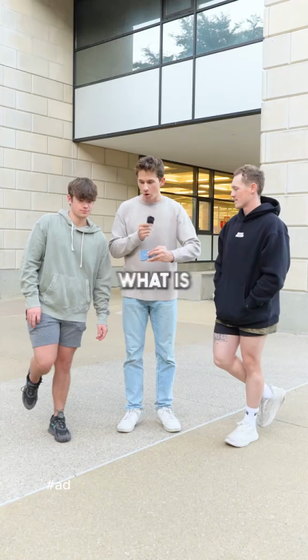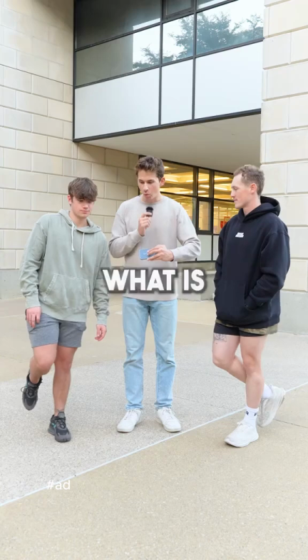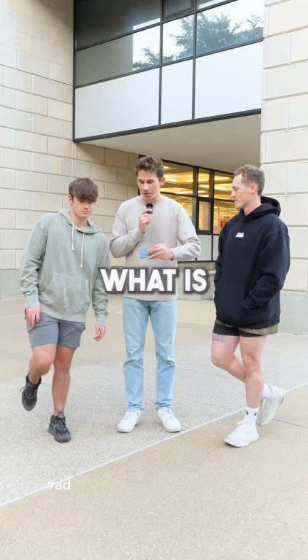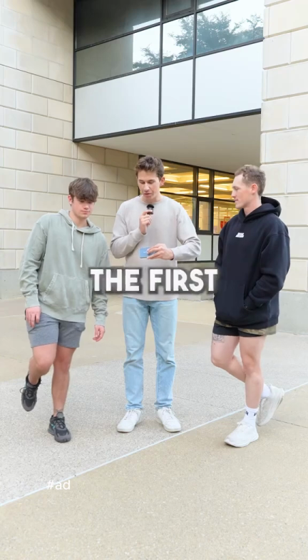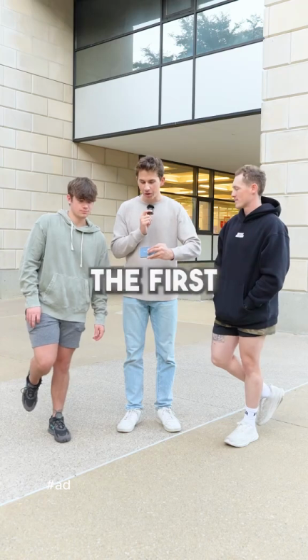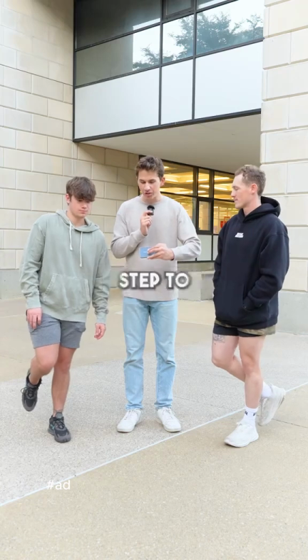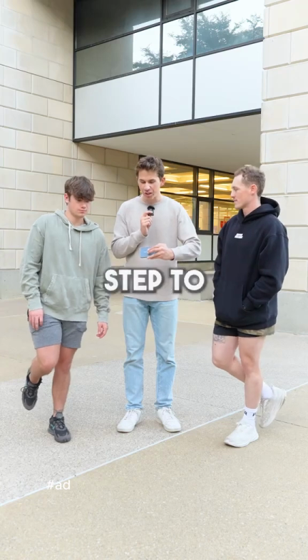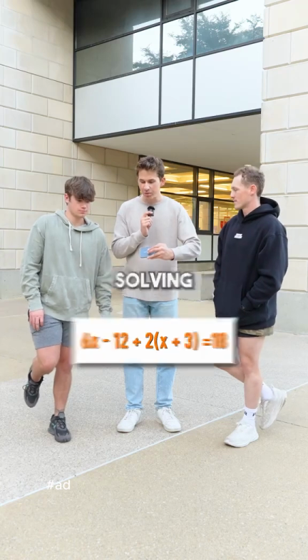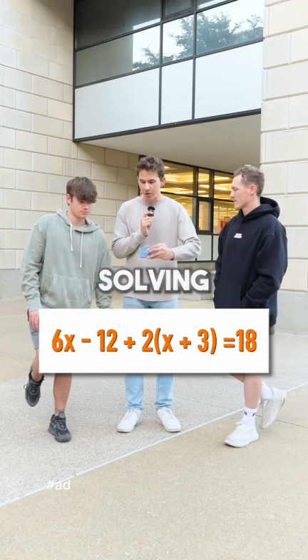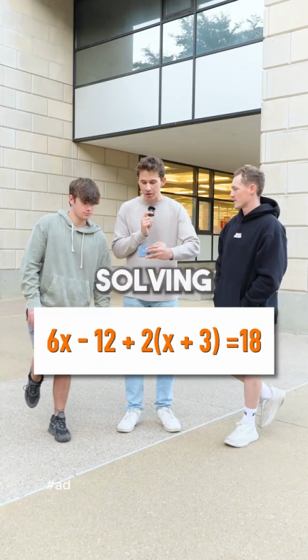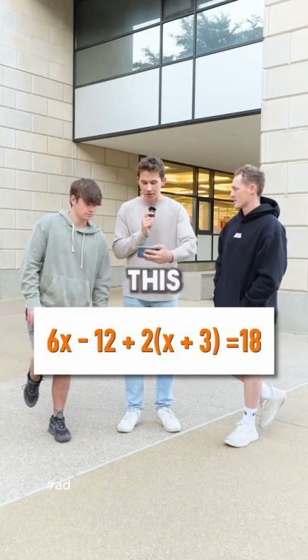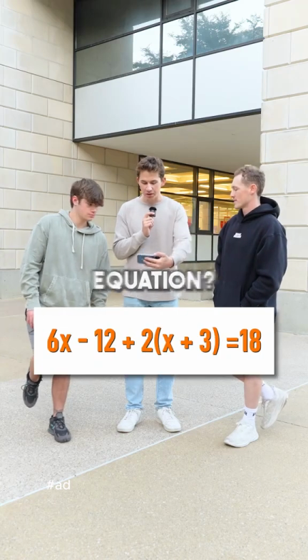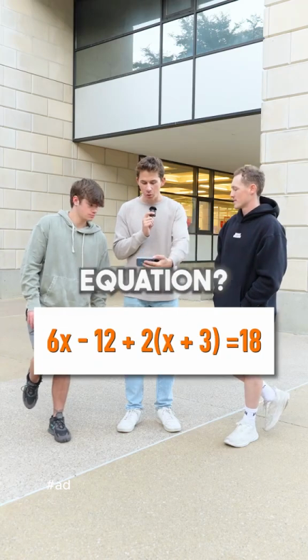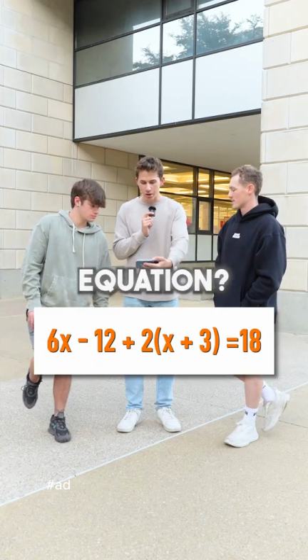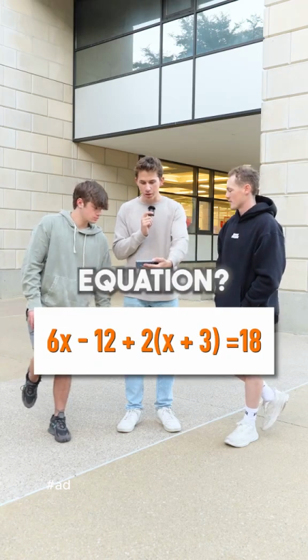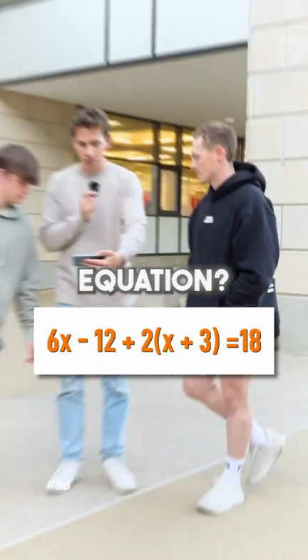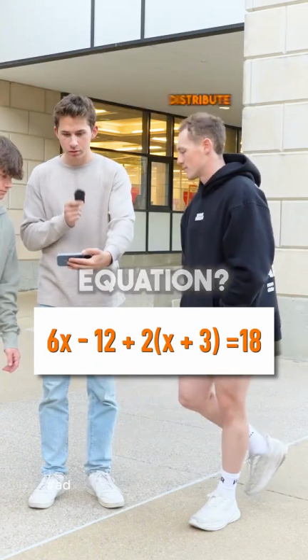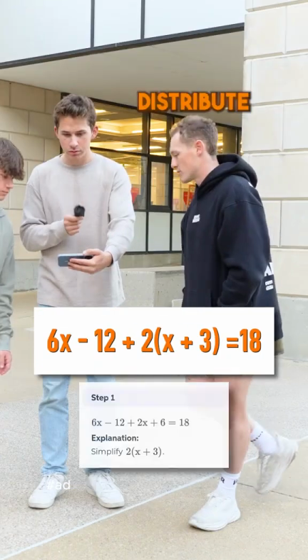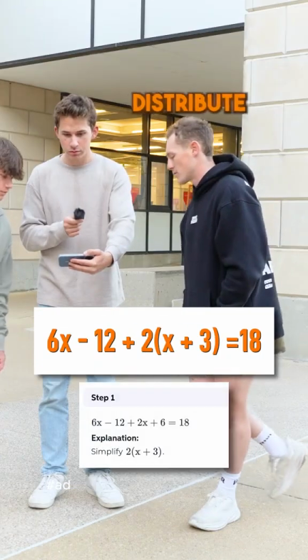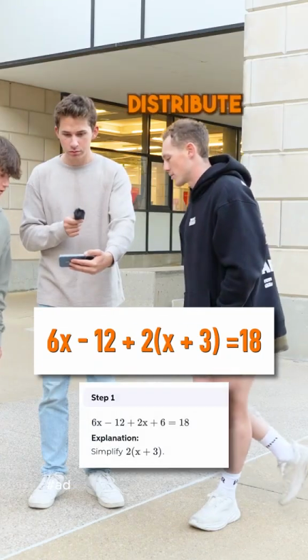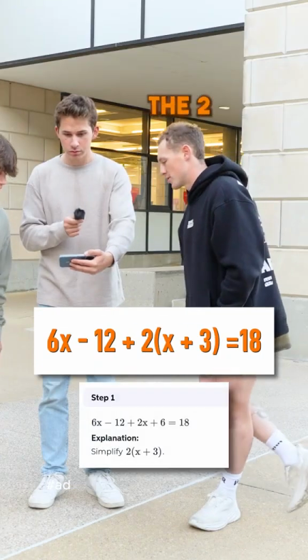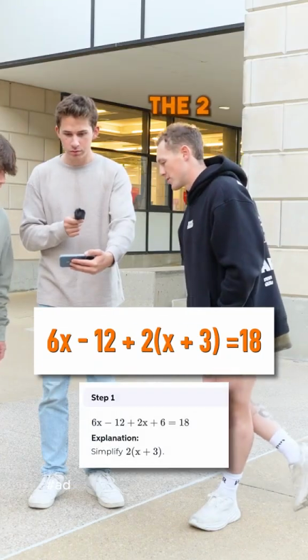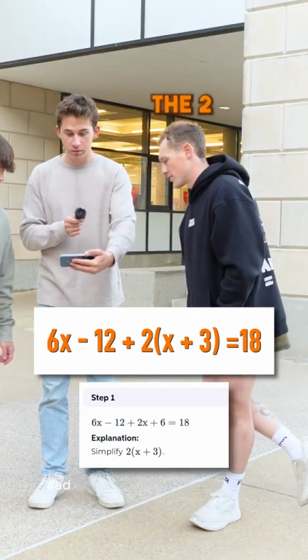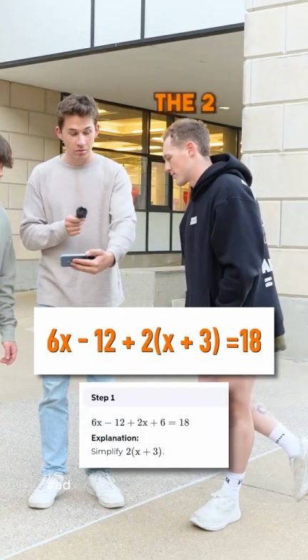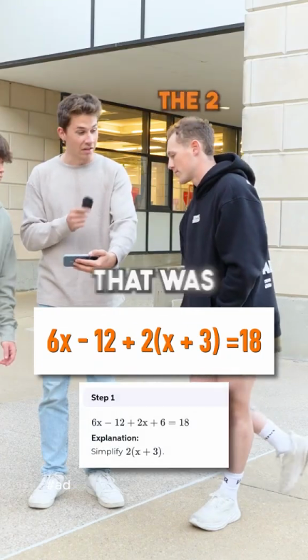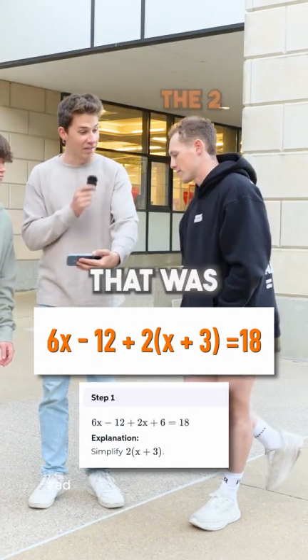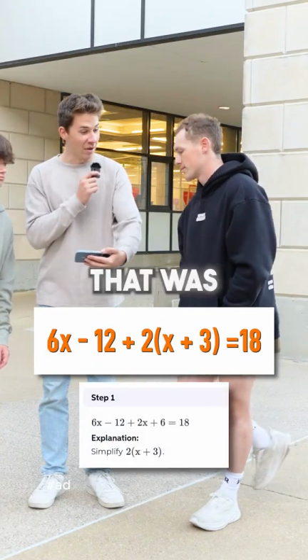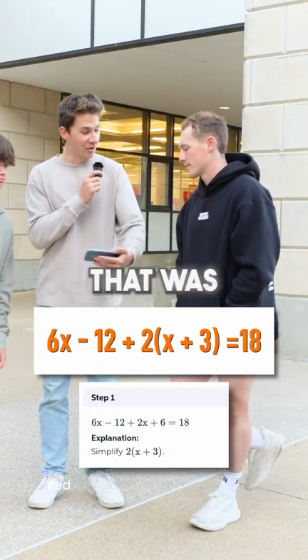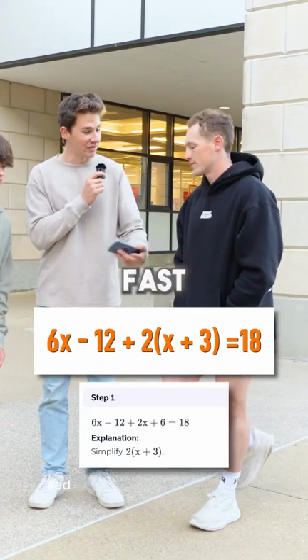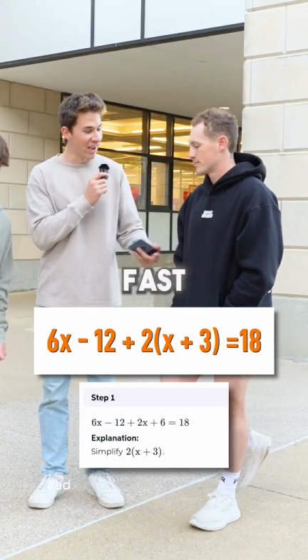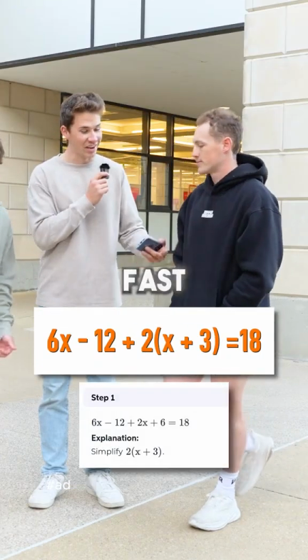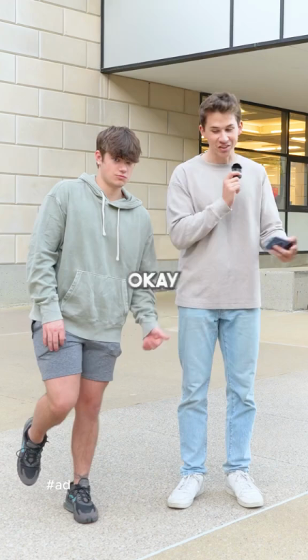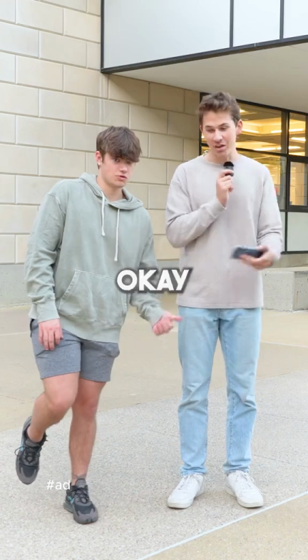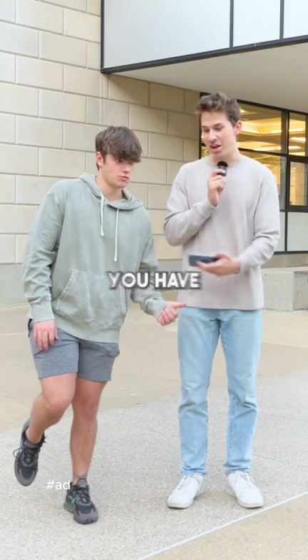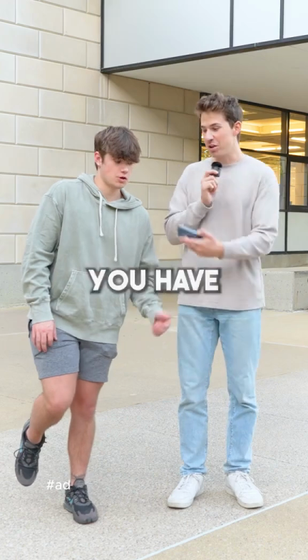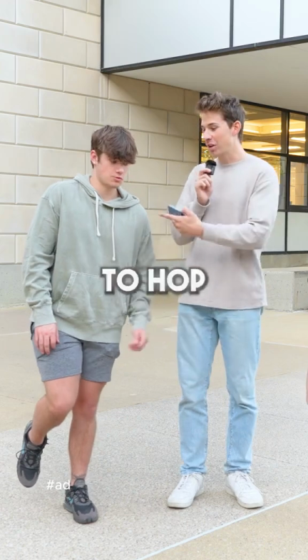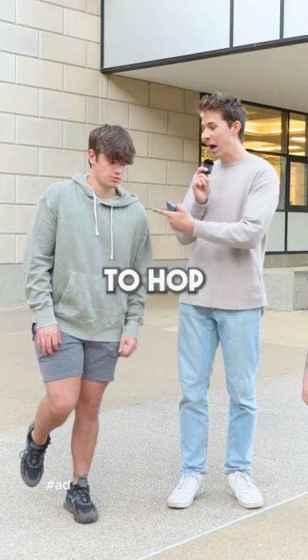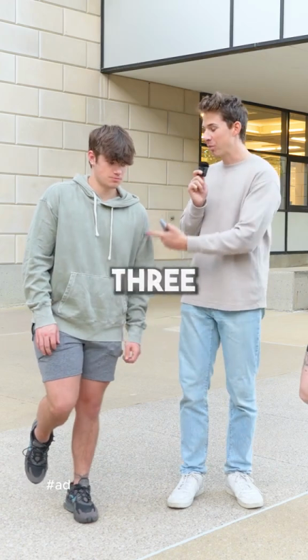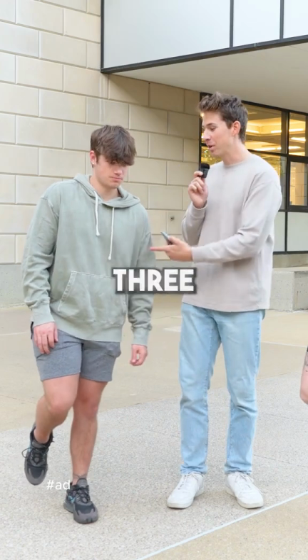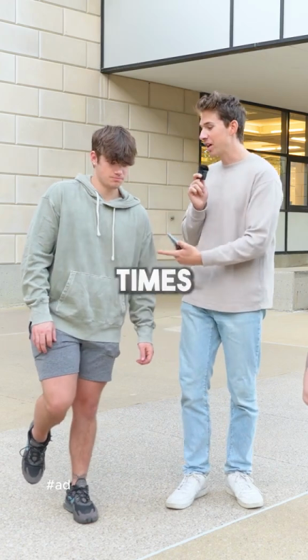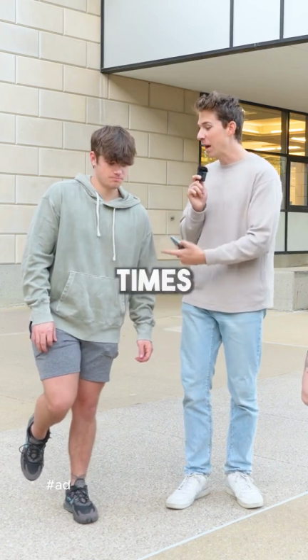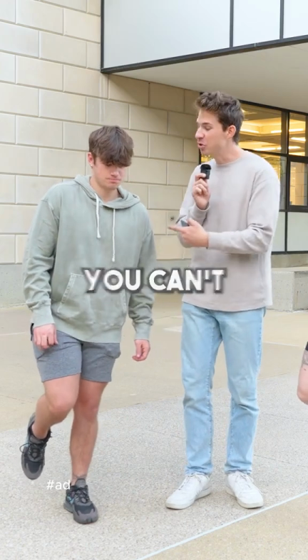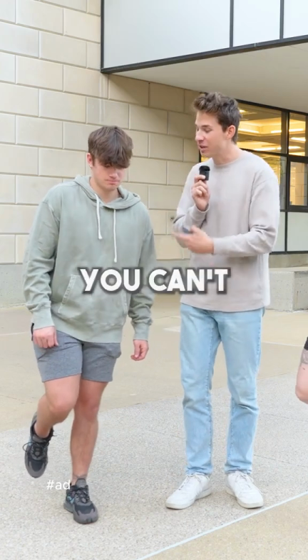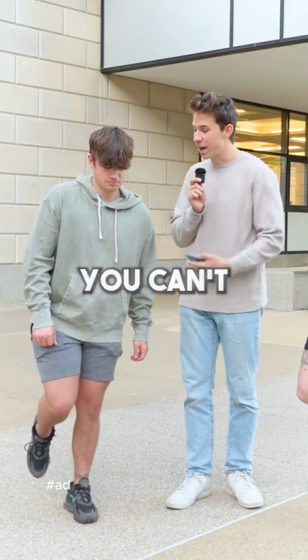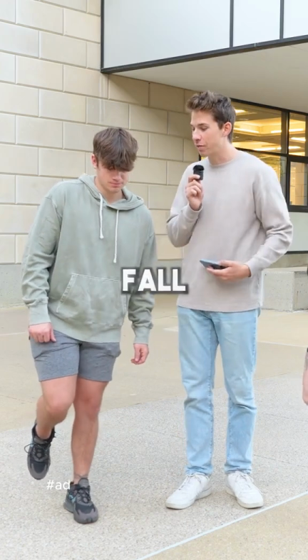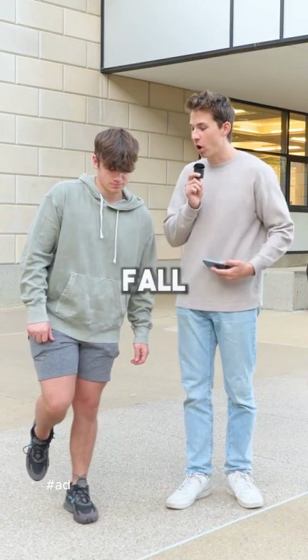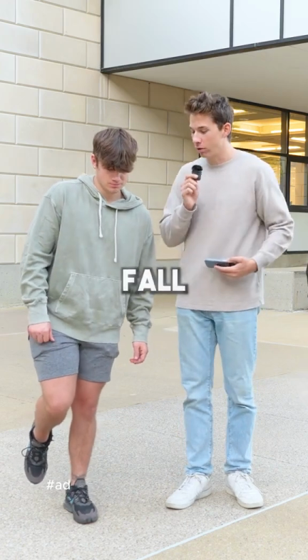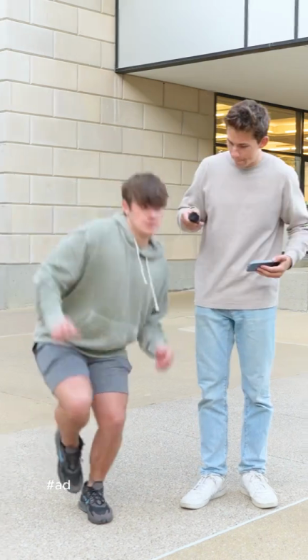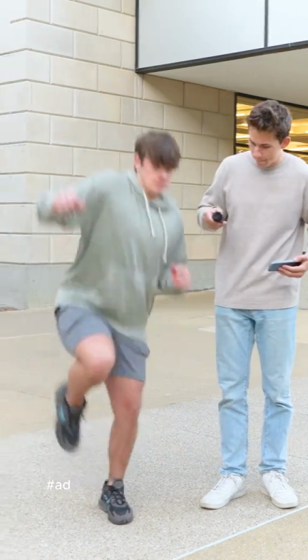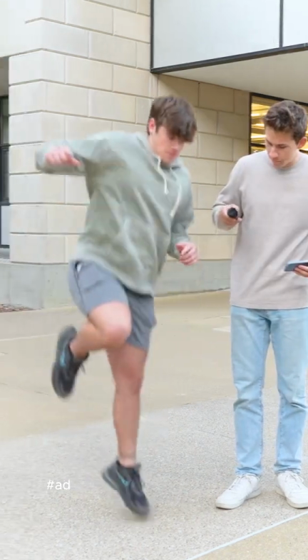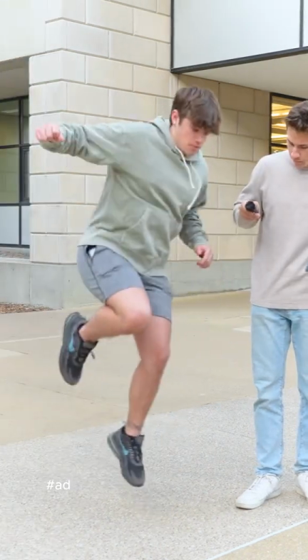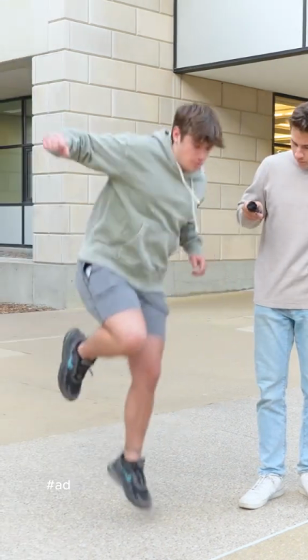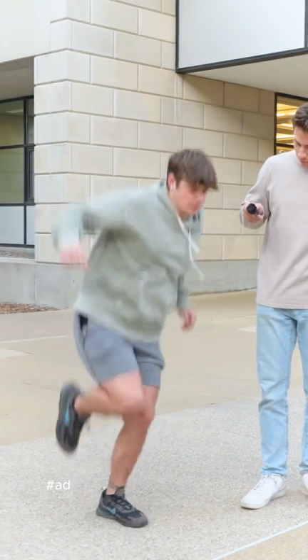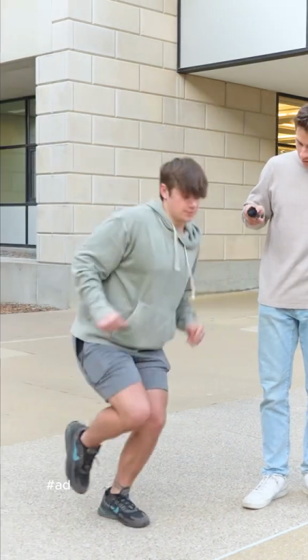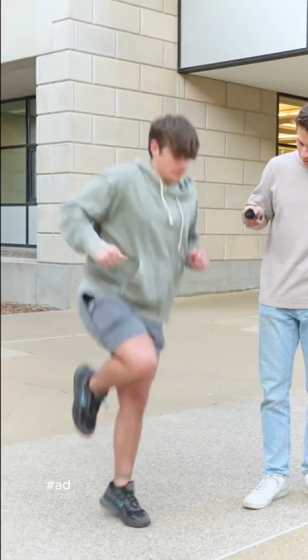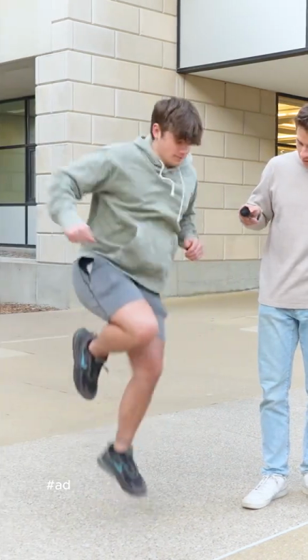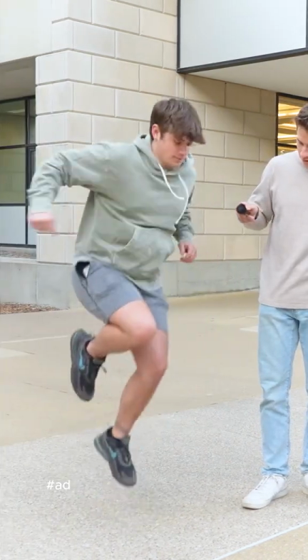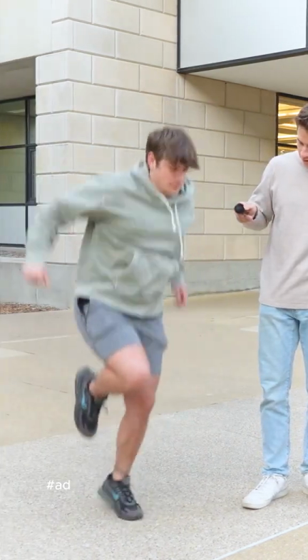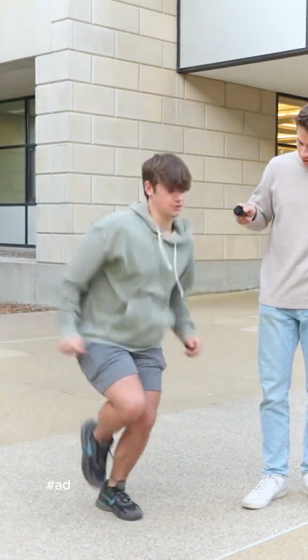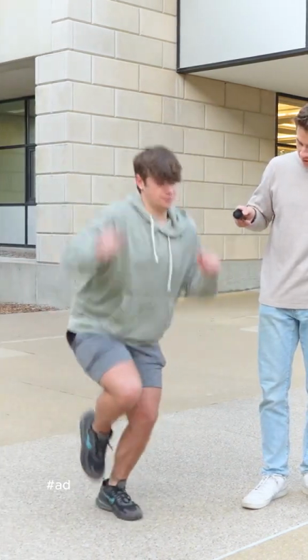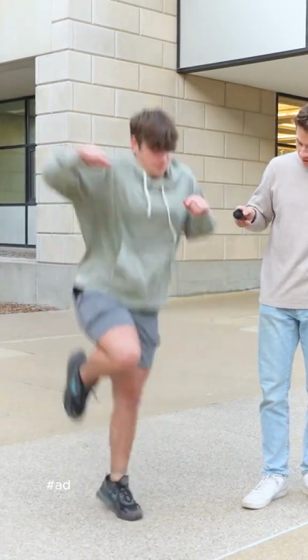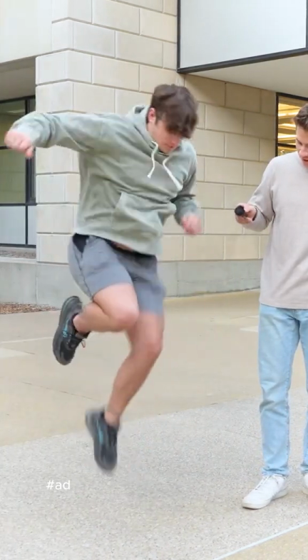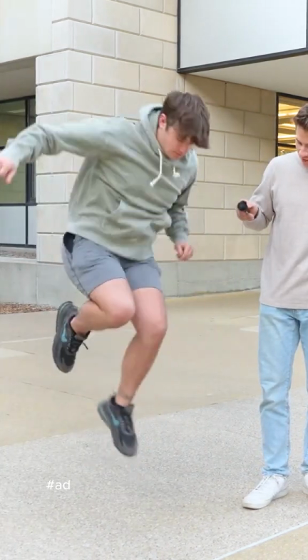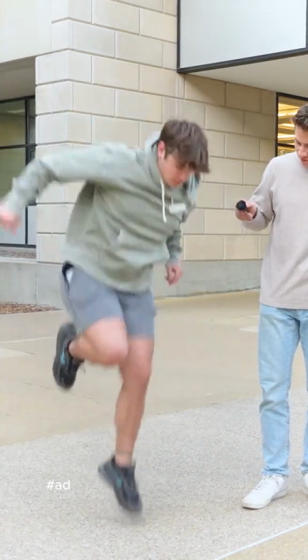What is the first step to solving this equation? Distribute the two. That was fast. You have to hop three times, you can't fall. One, two, three.